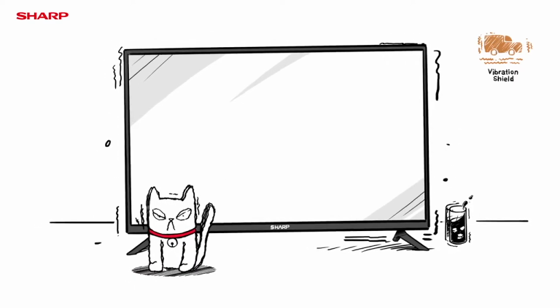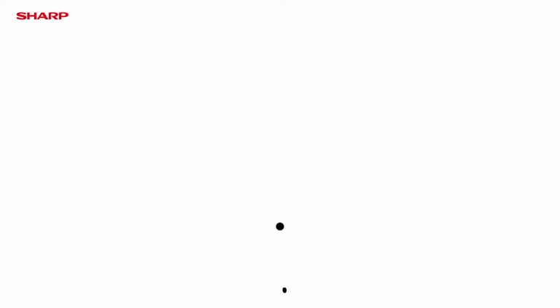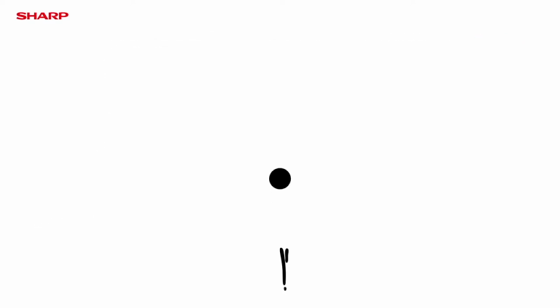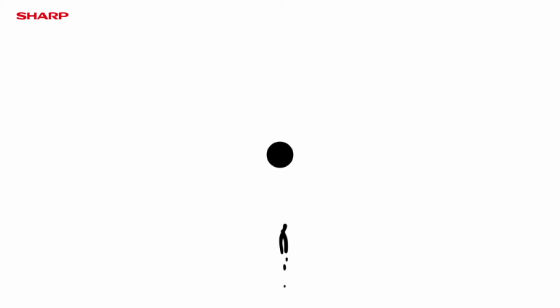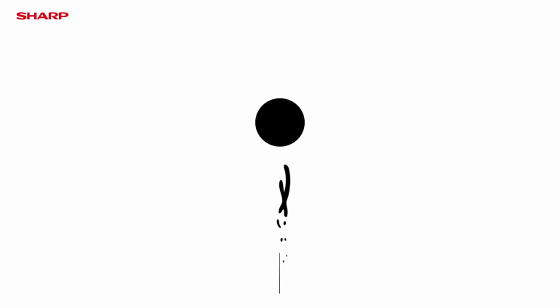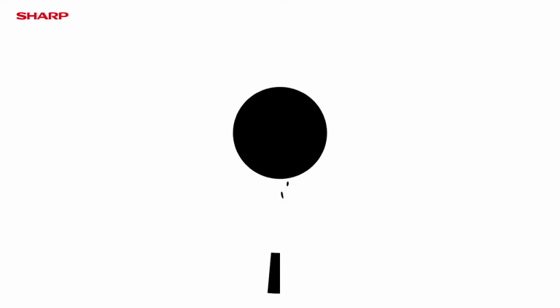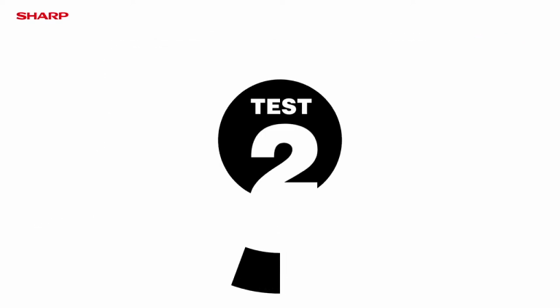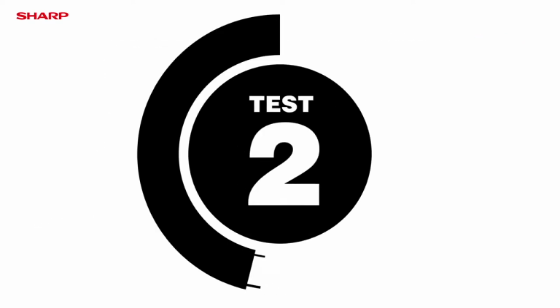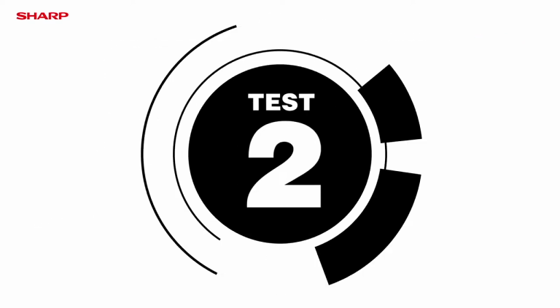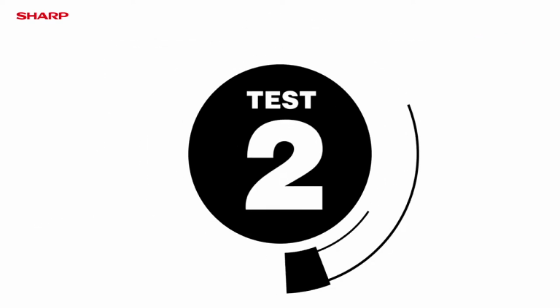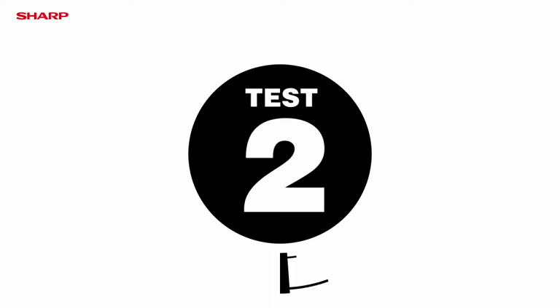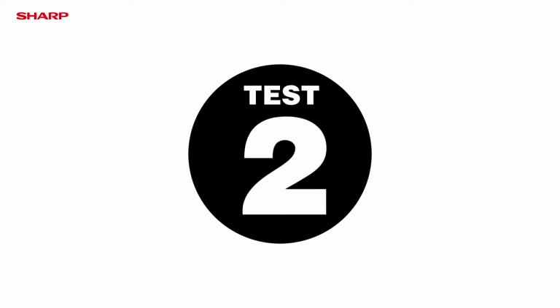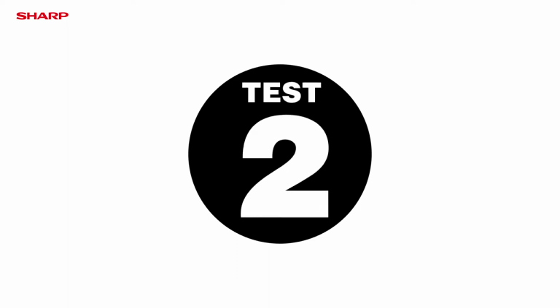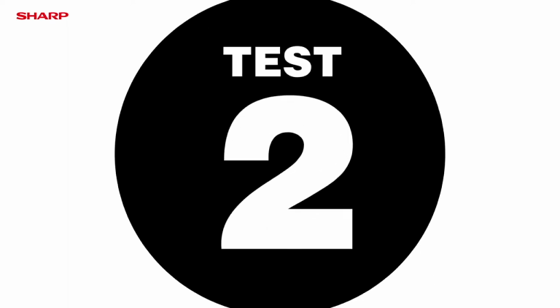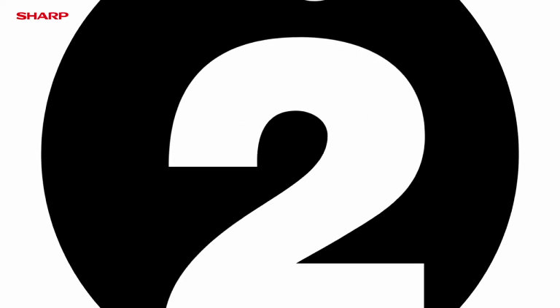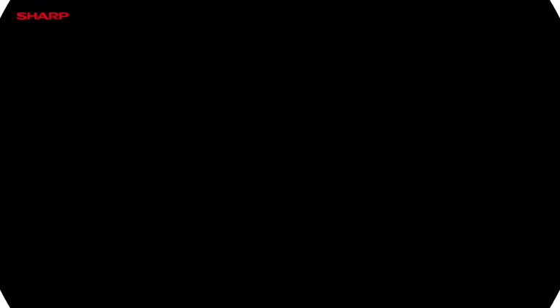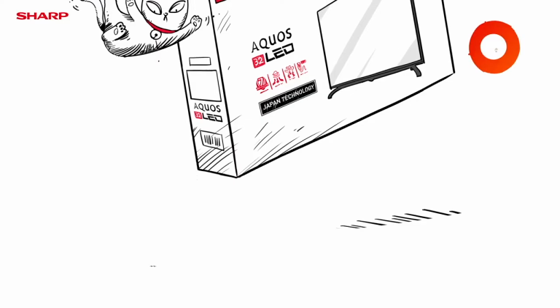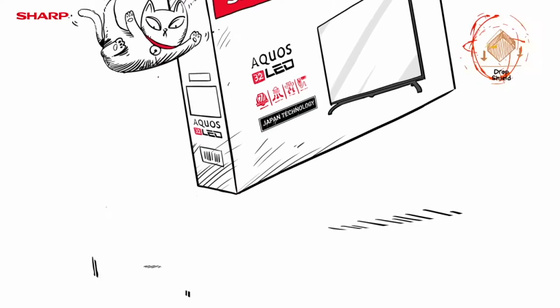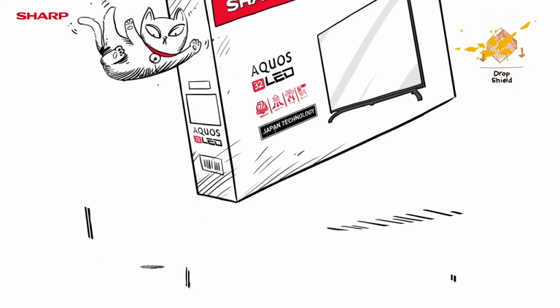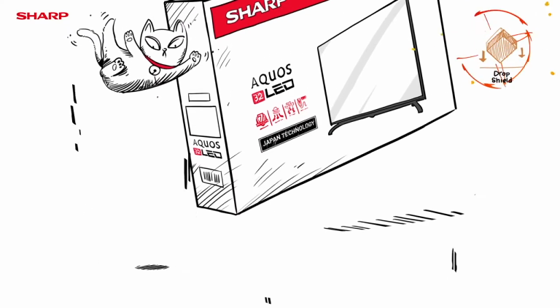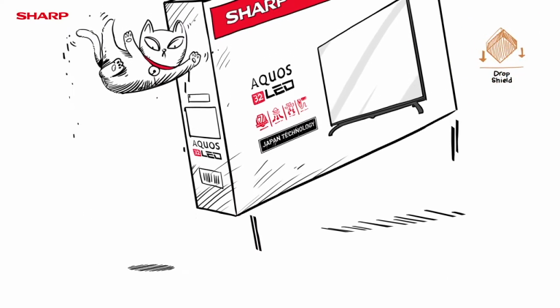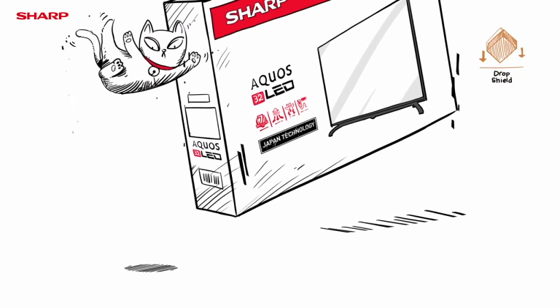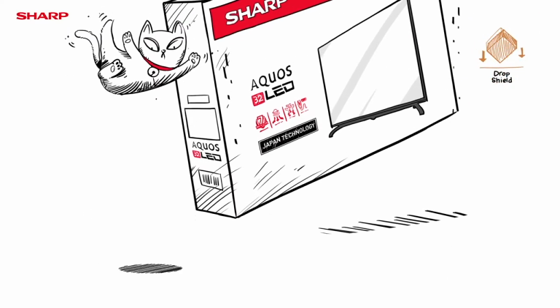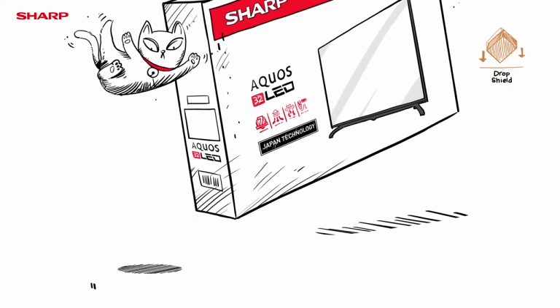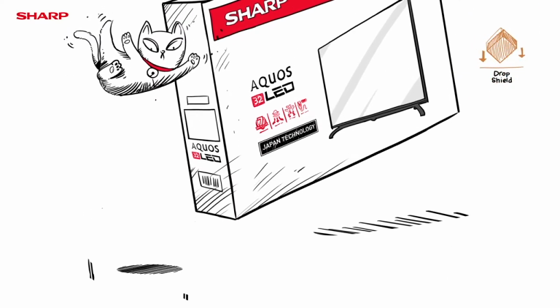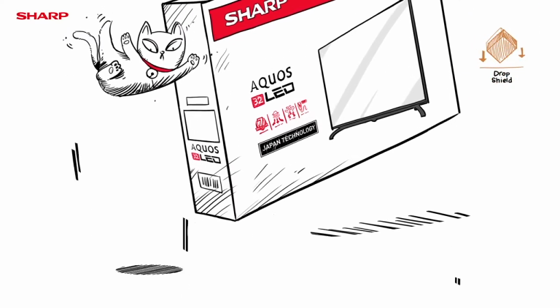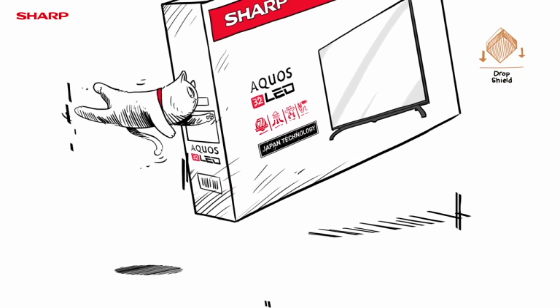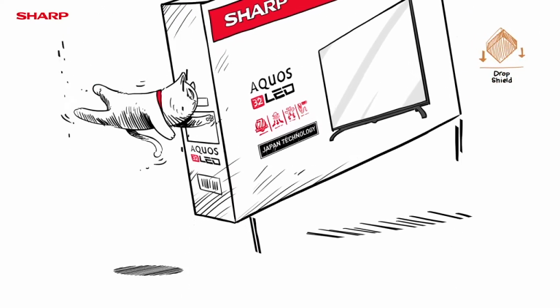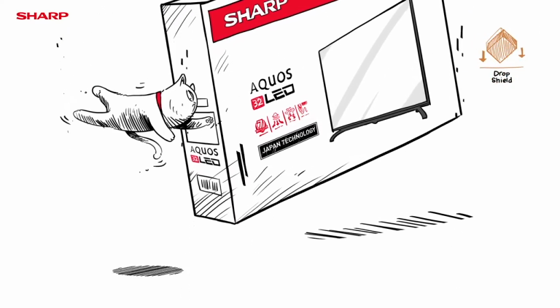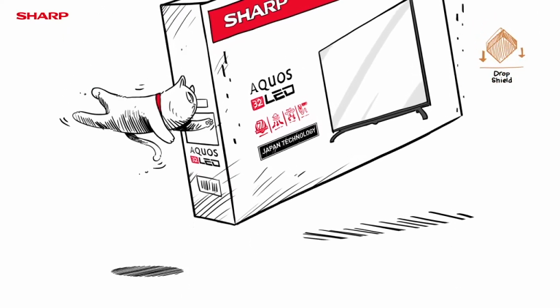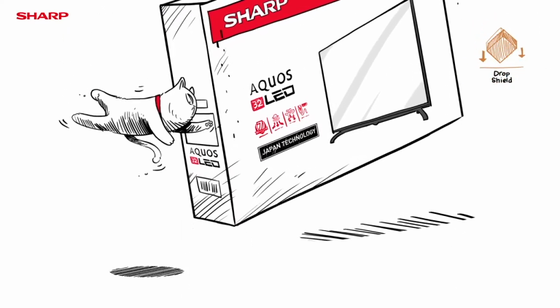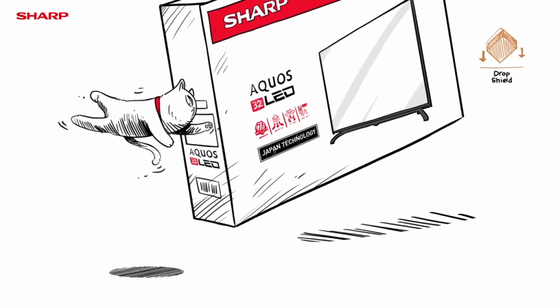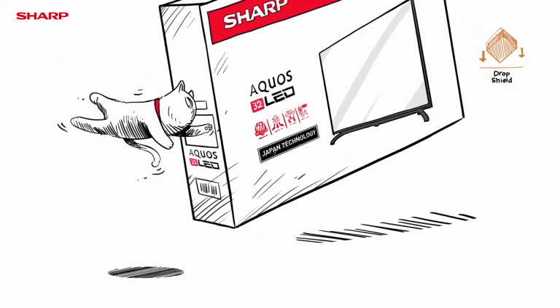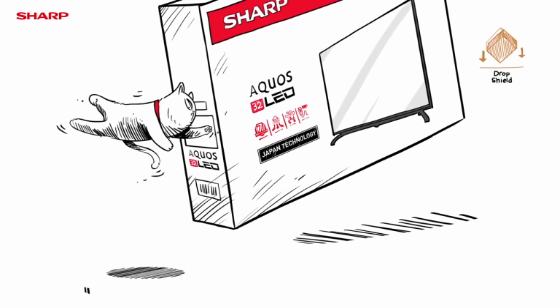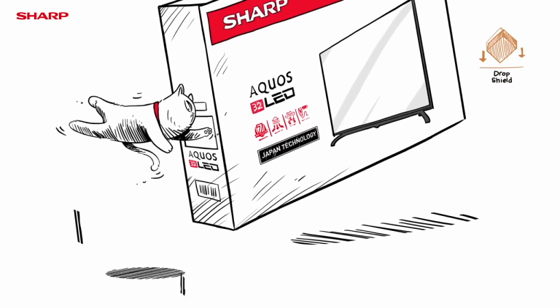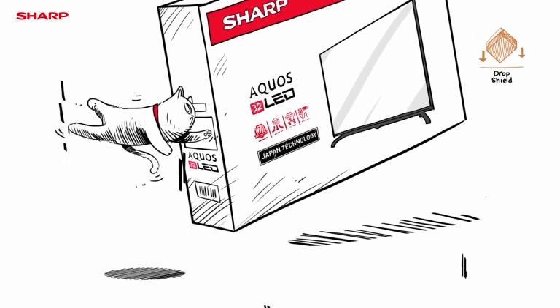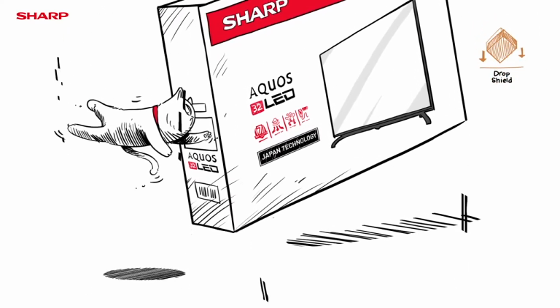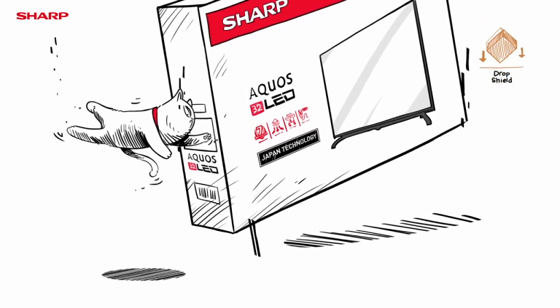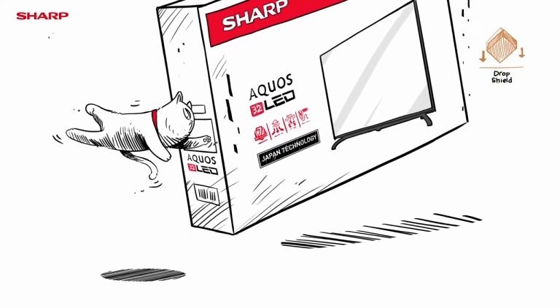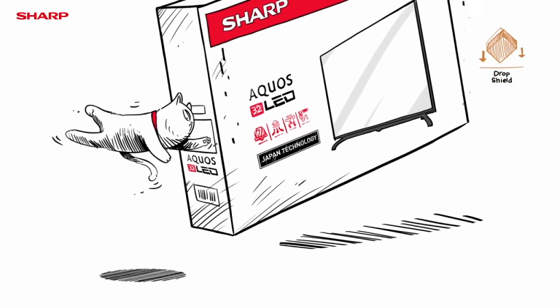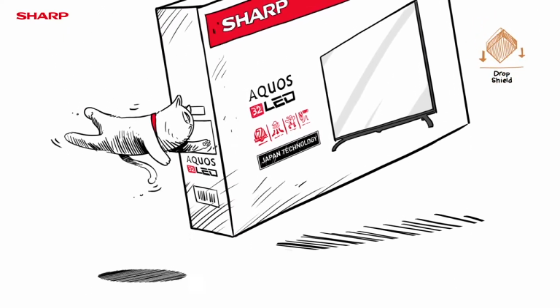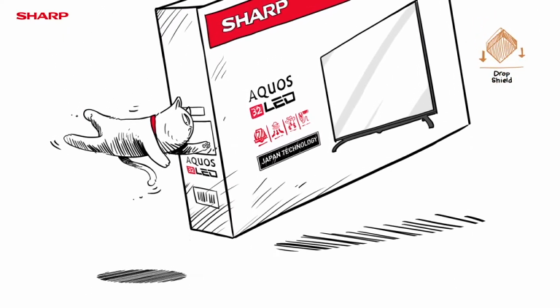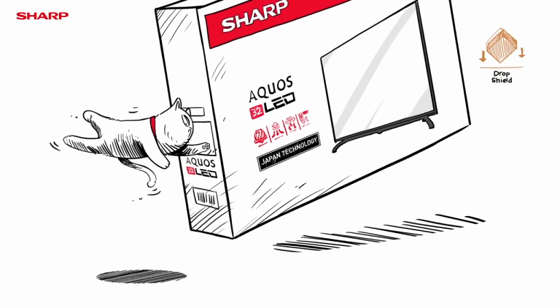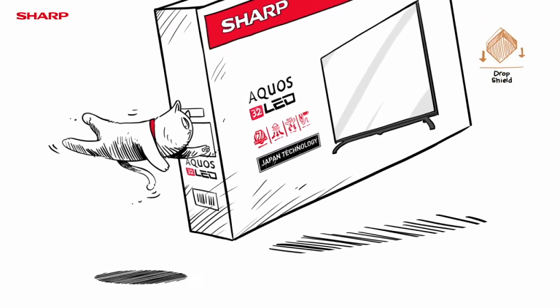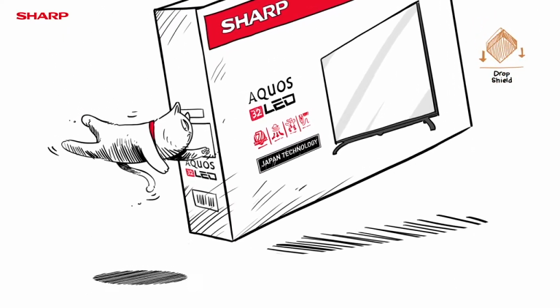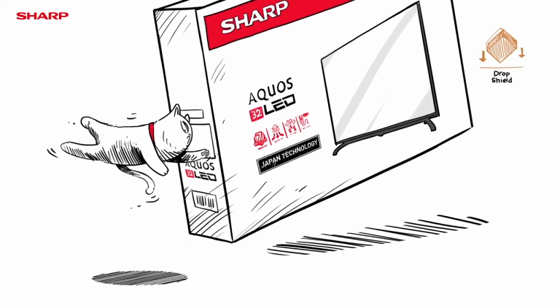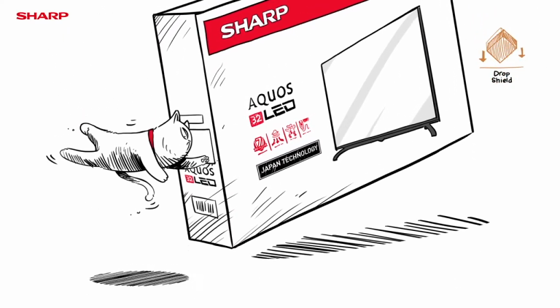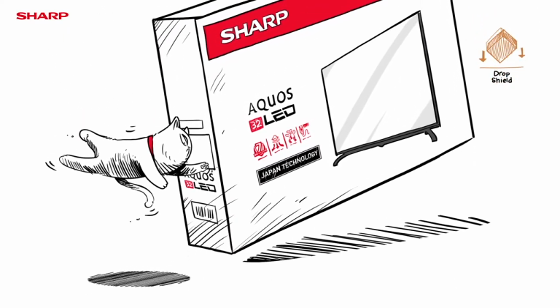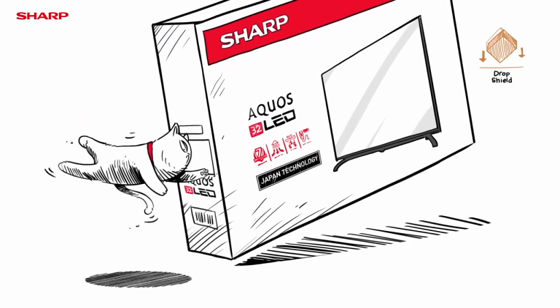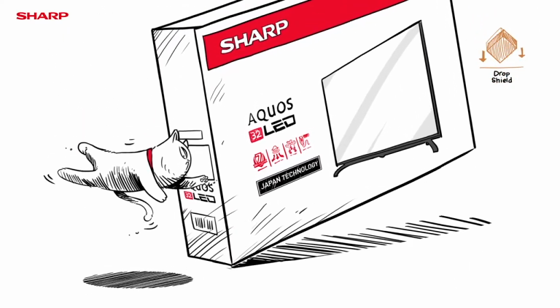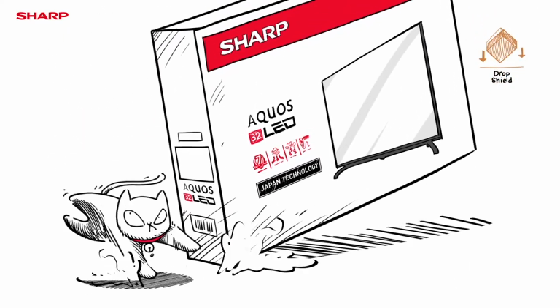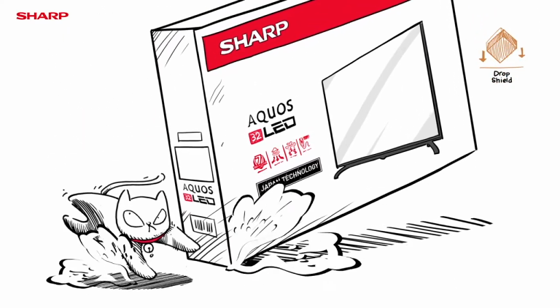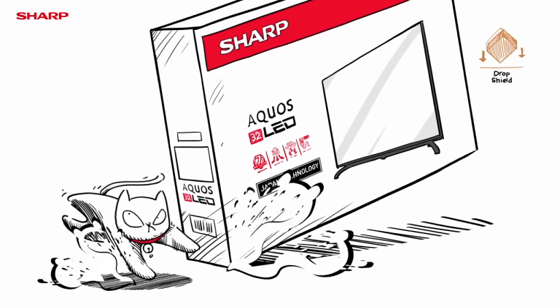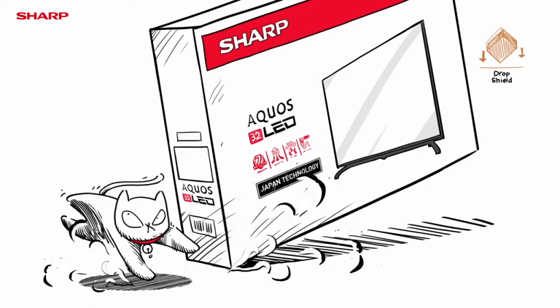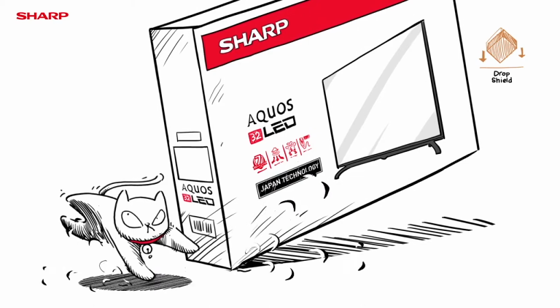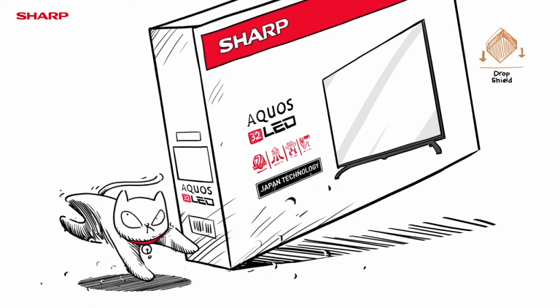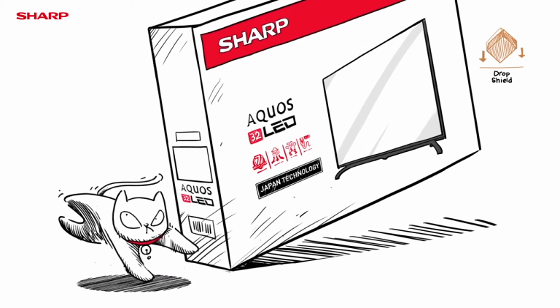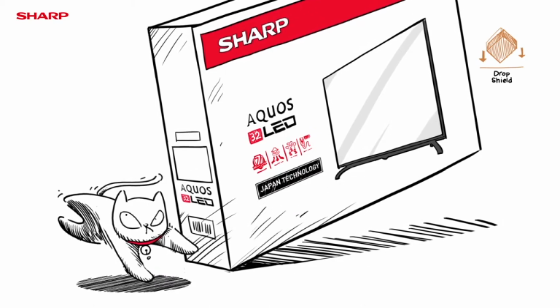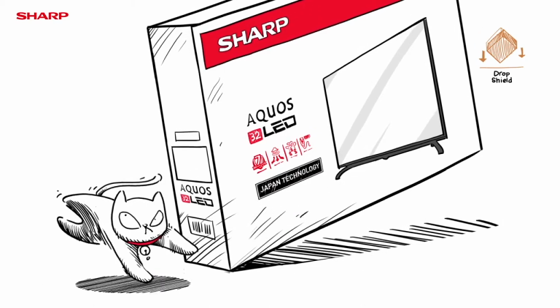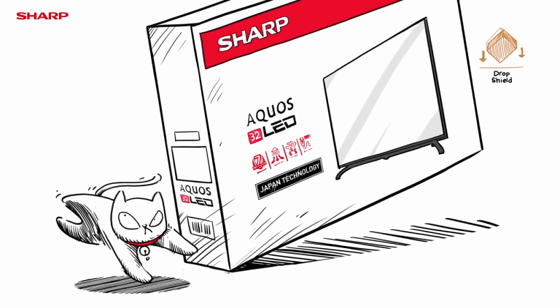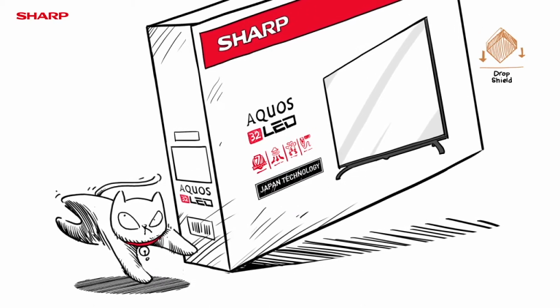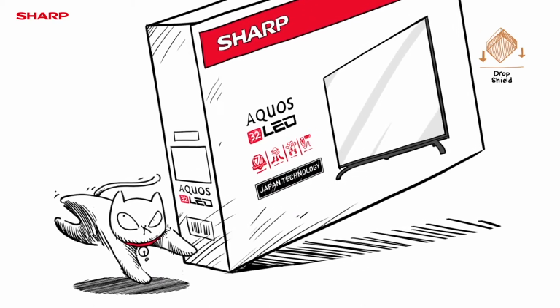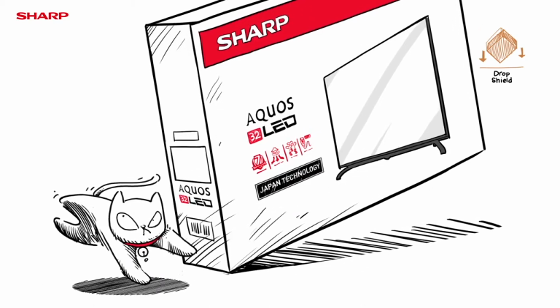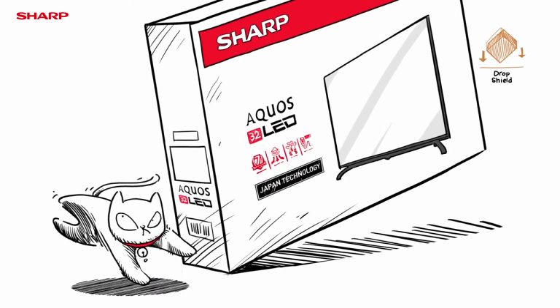Test 2: Drop Shield. The safety of Sharp Aqueous TV is assured when the carton box is accidentally dropped.